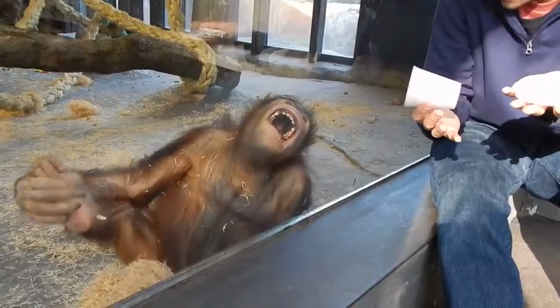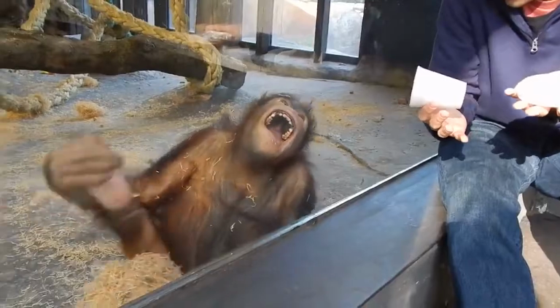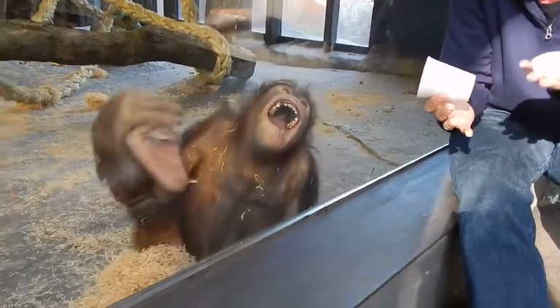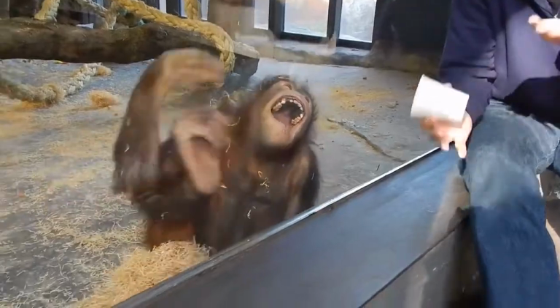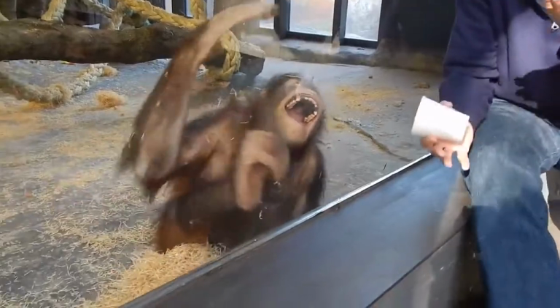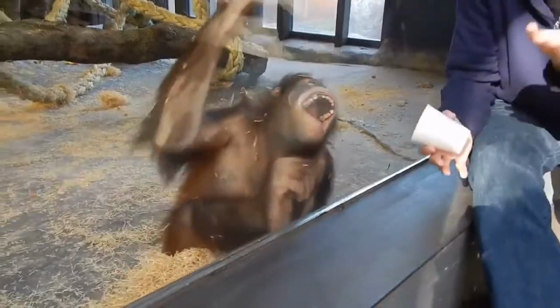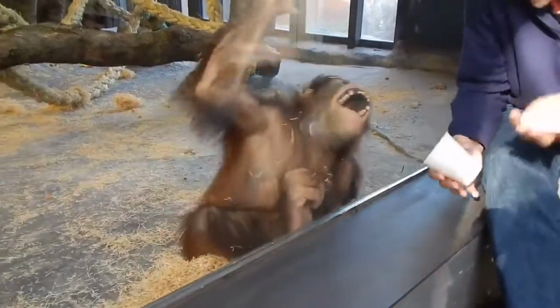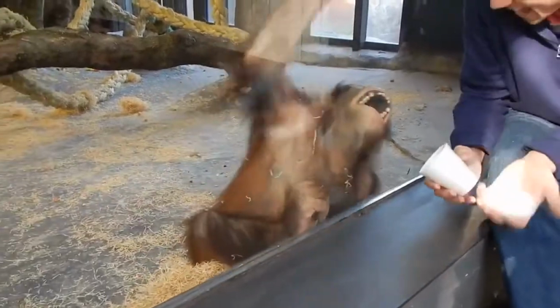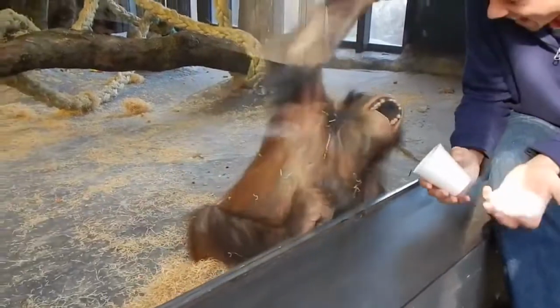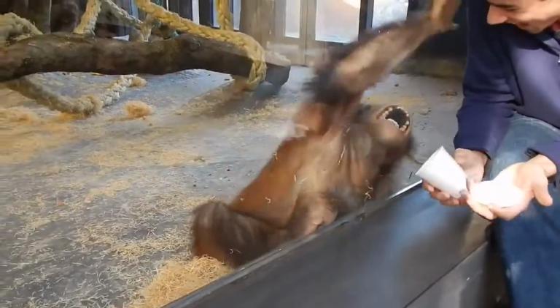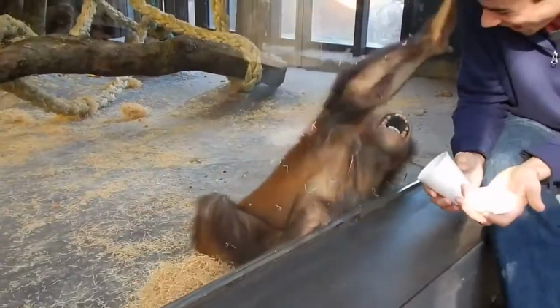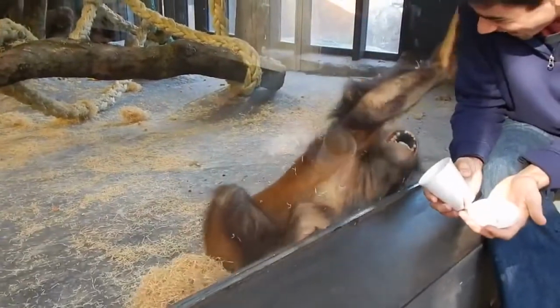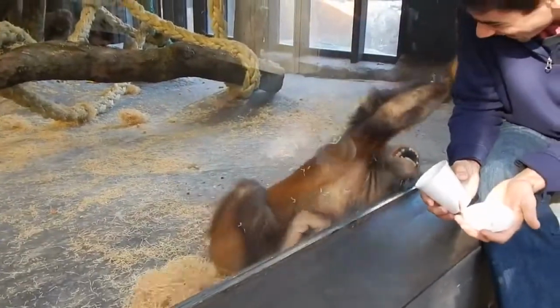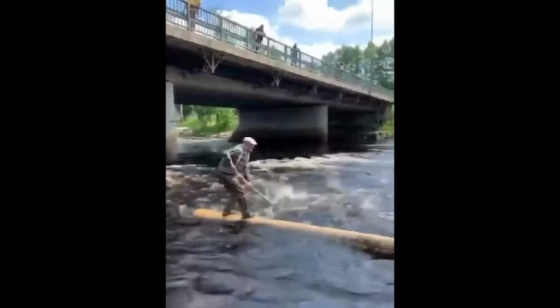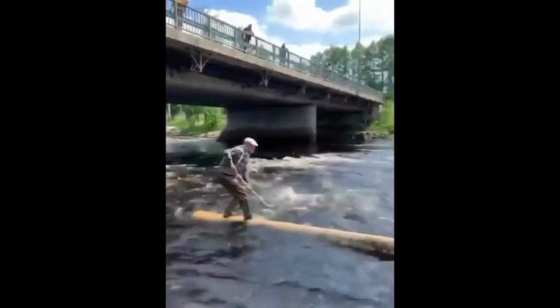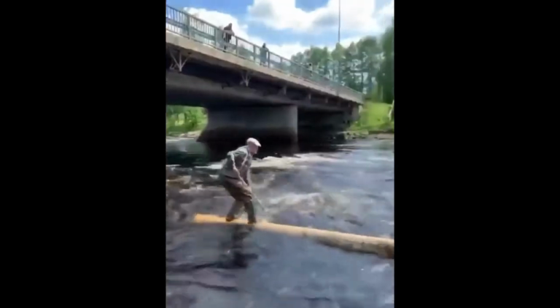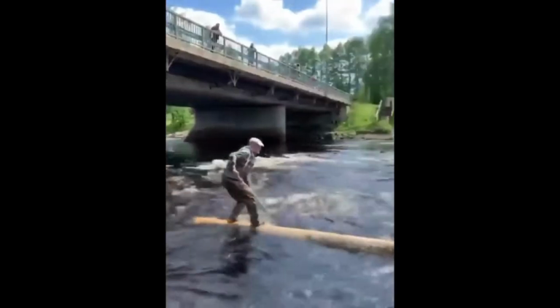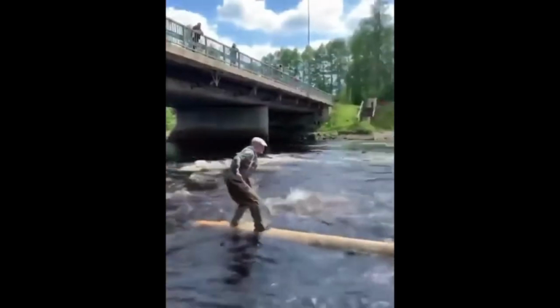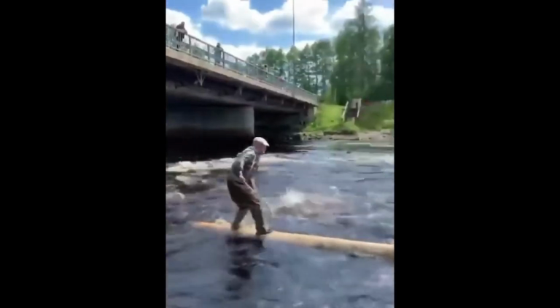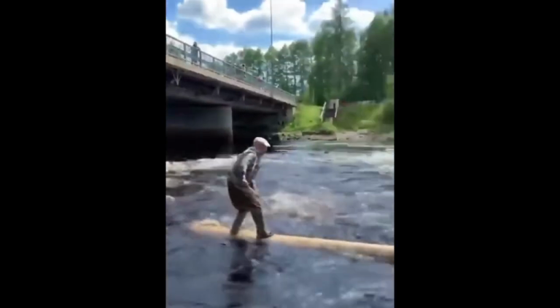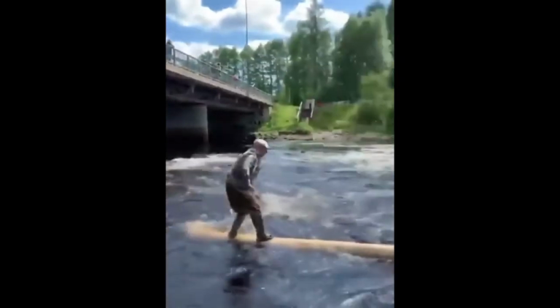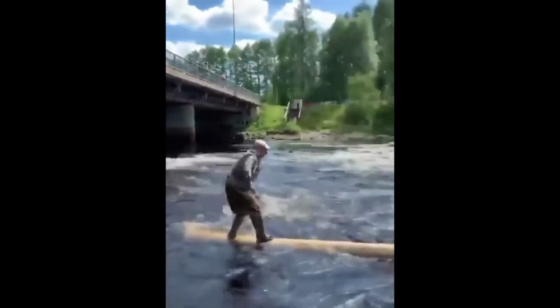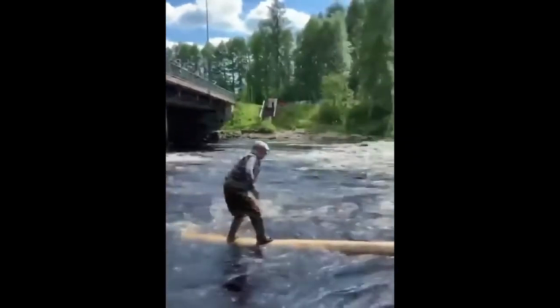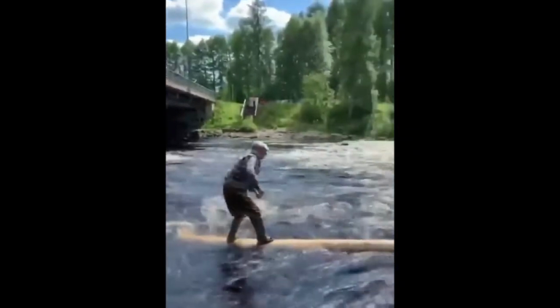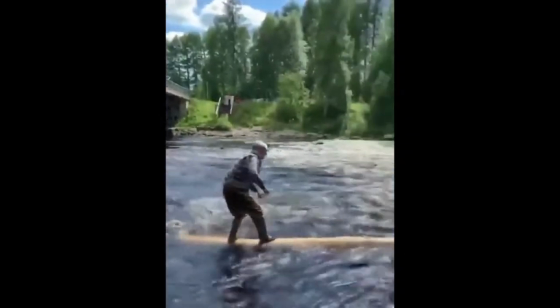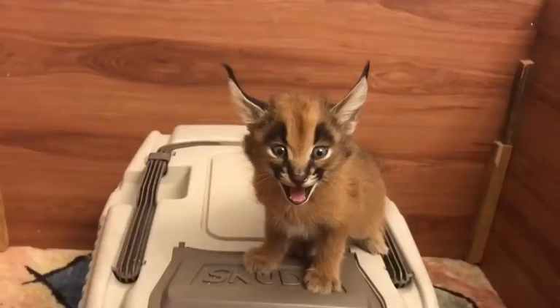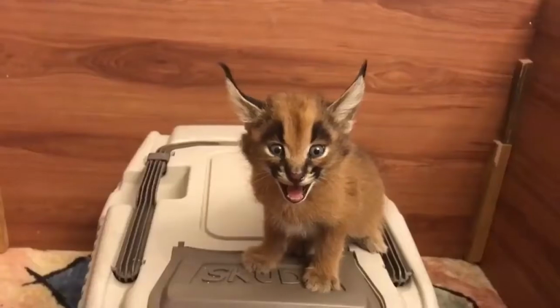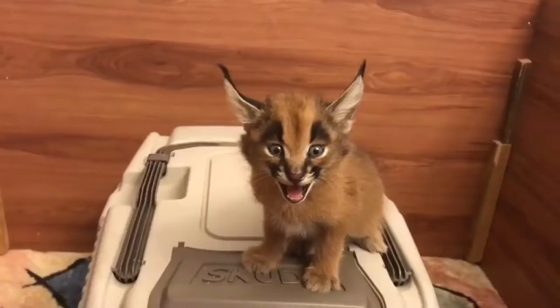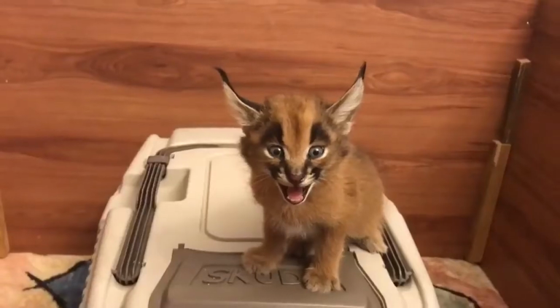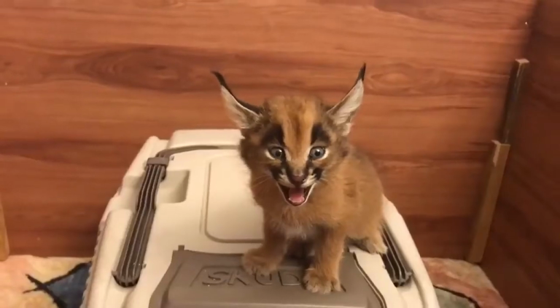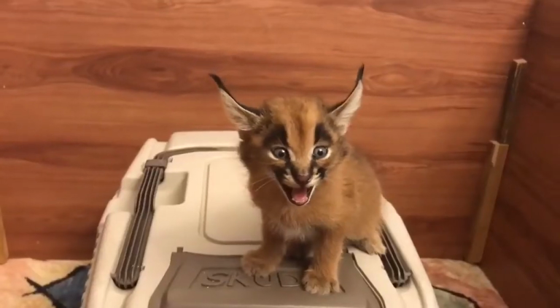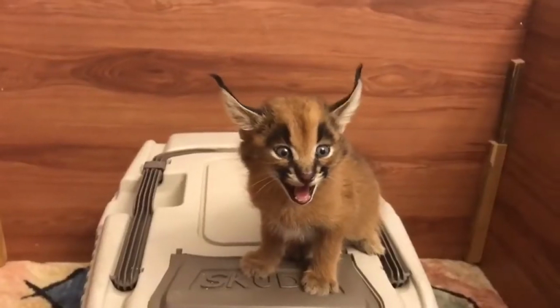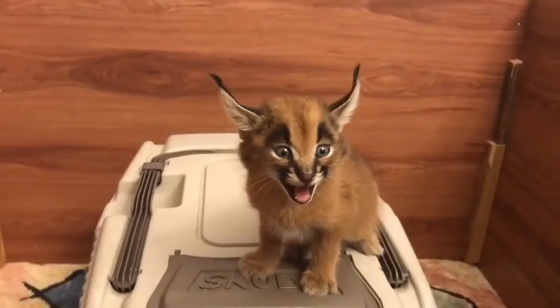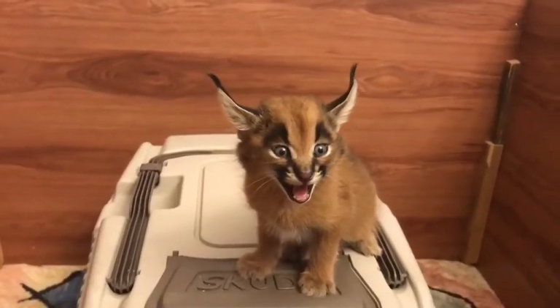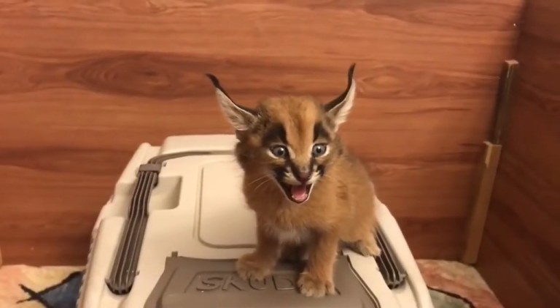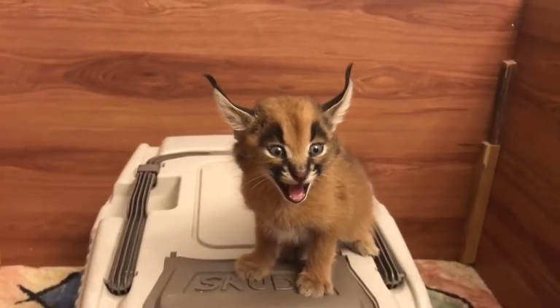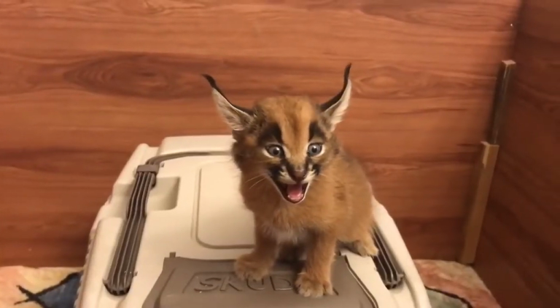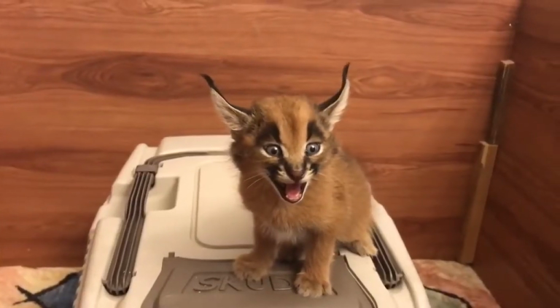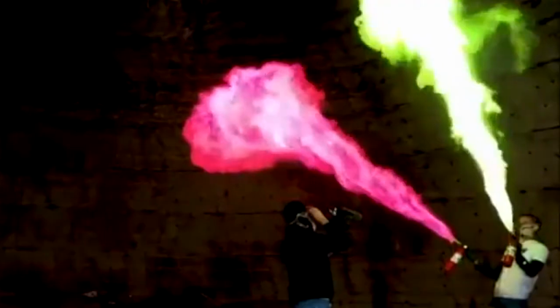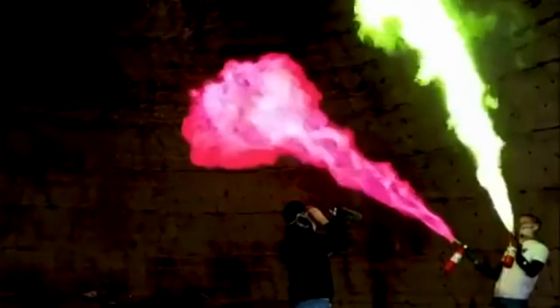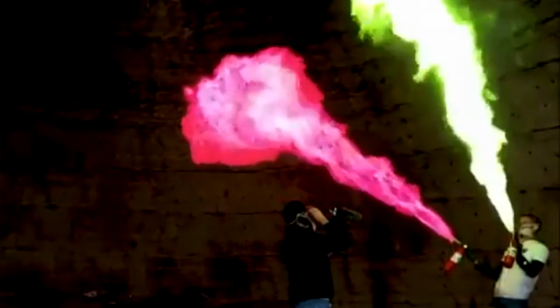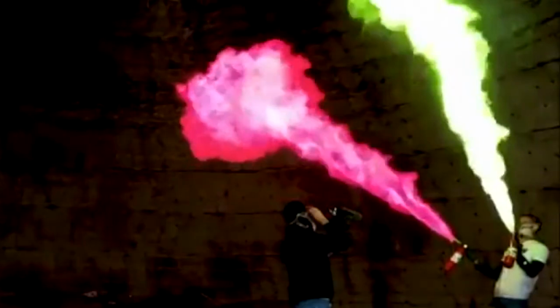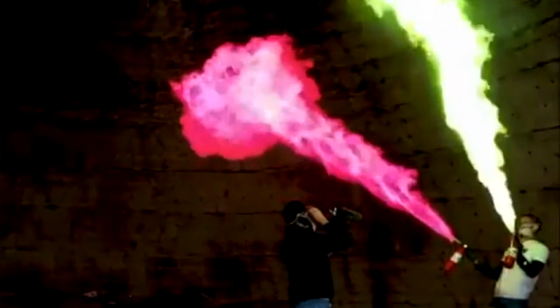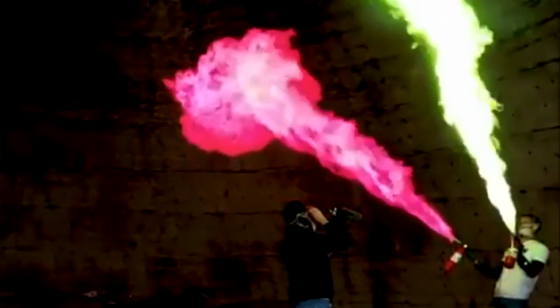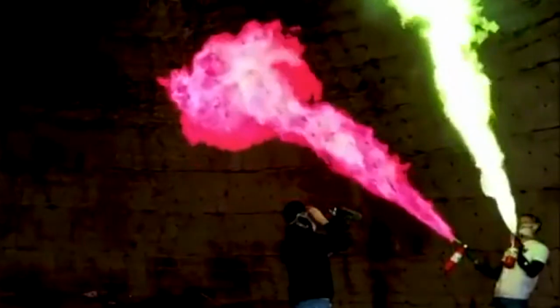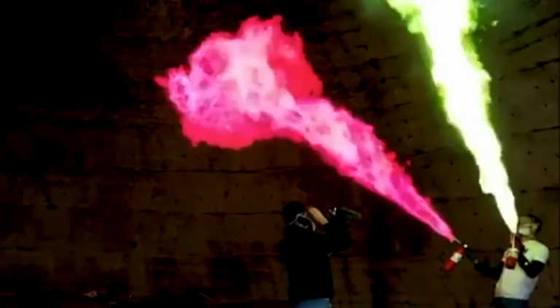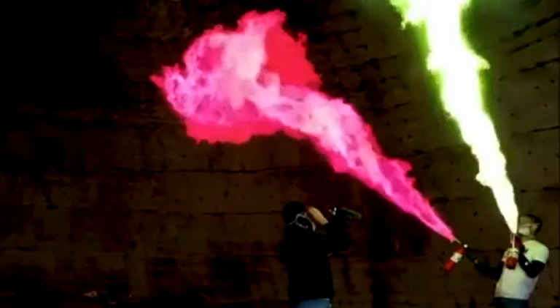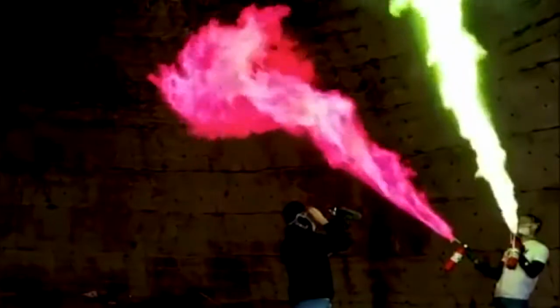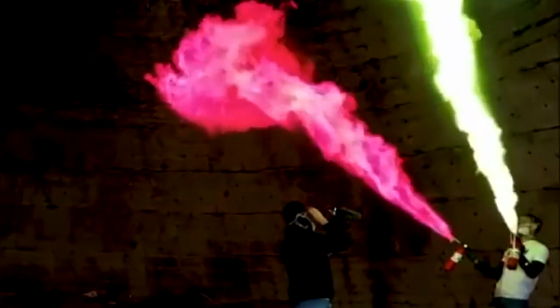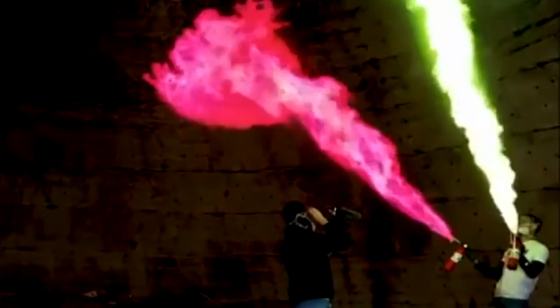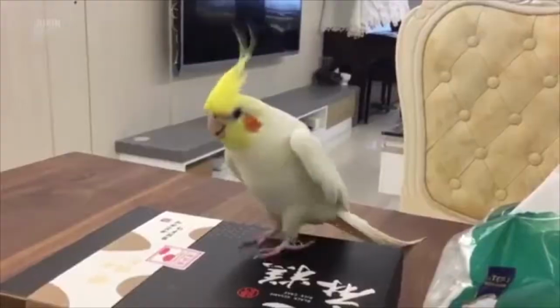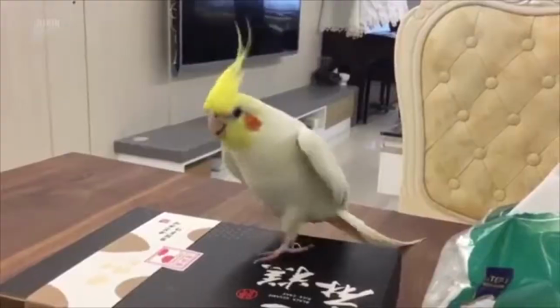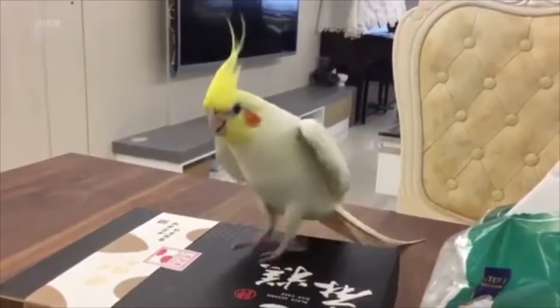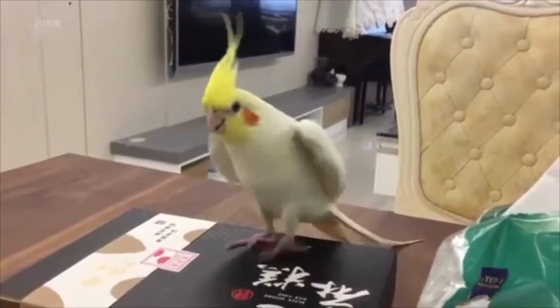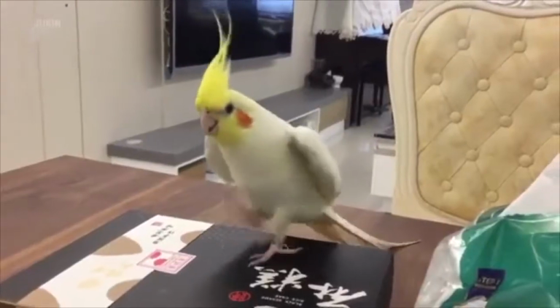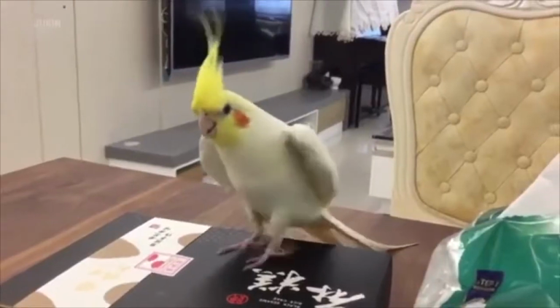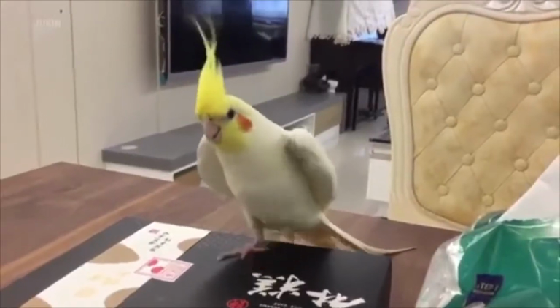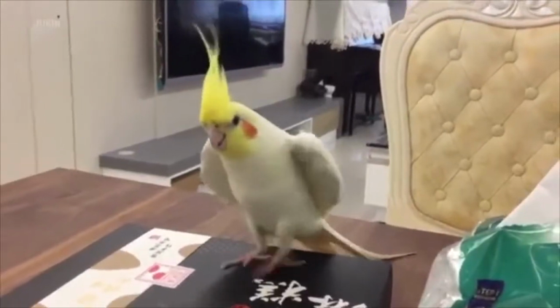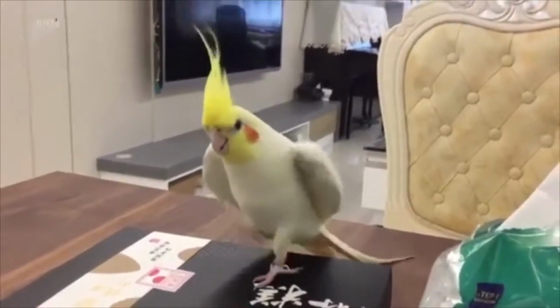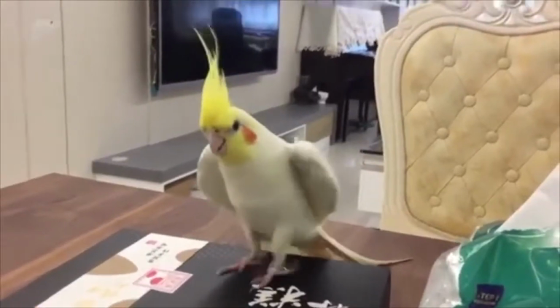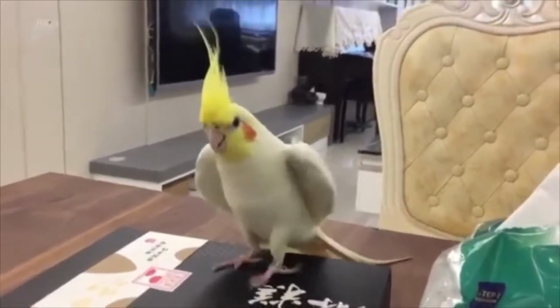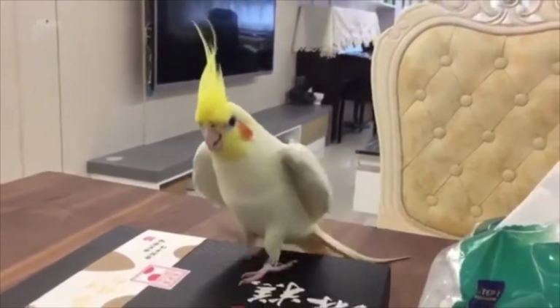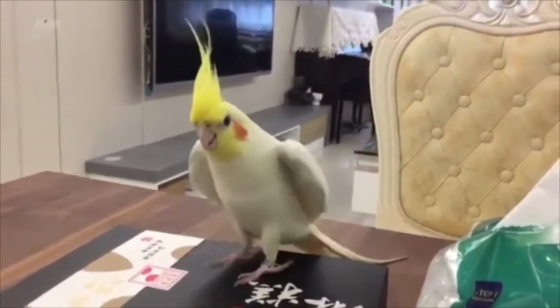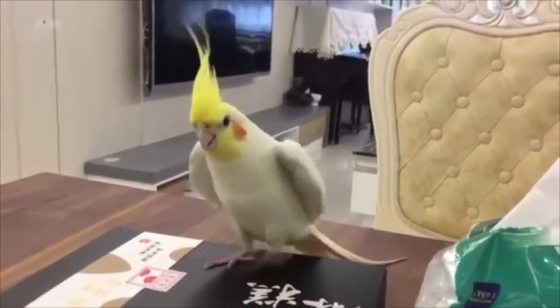Hello everyone, welcome to What's Viral. Today we've got some really interesting clips, so make sure to keep watching till the end.